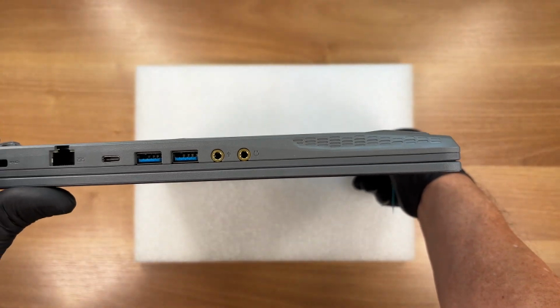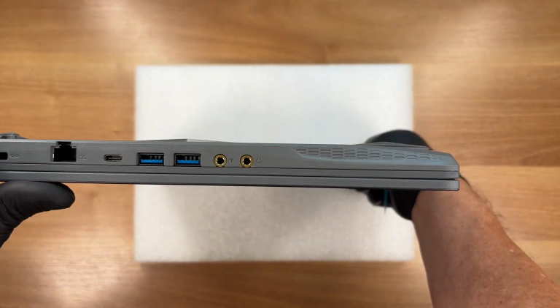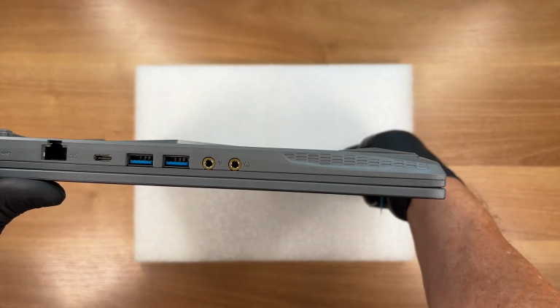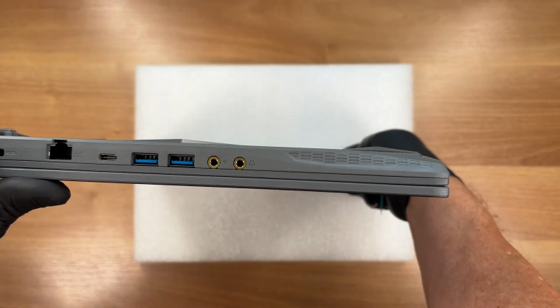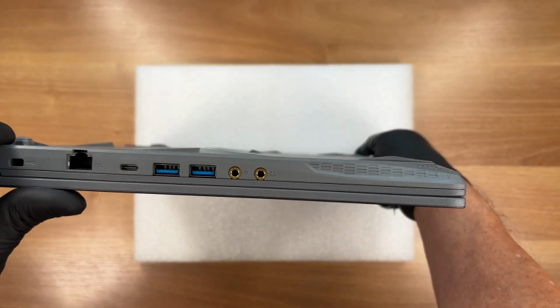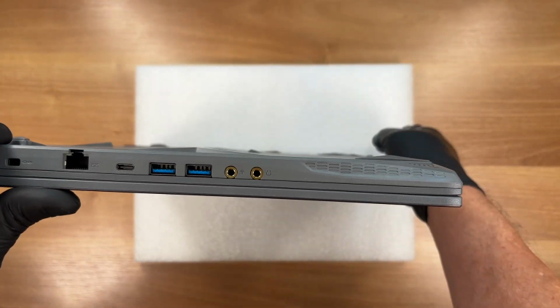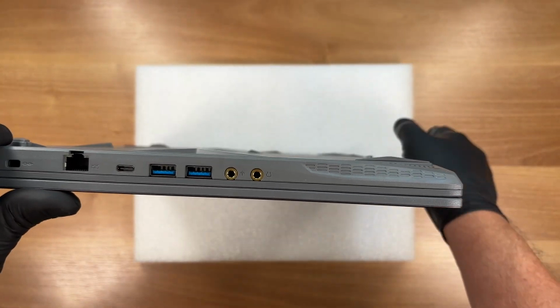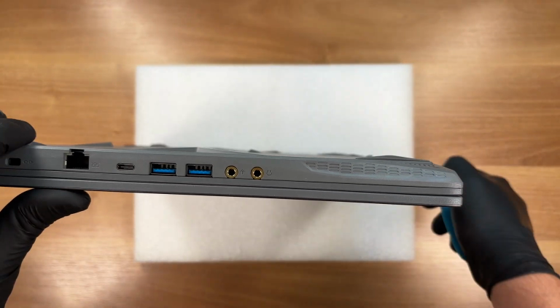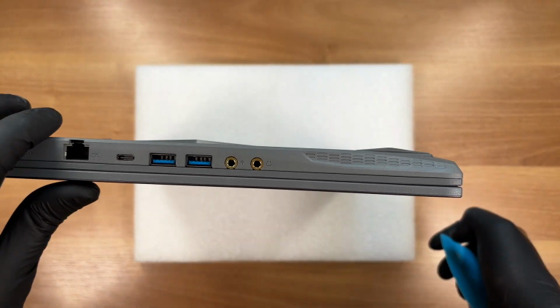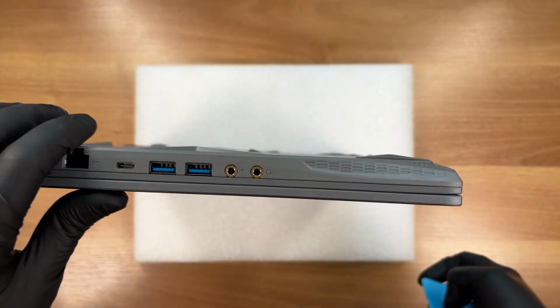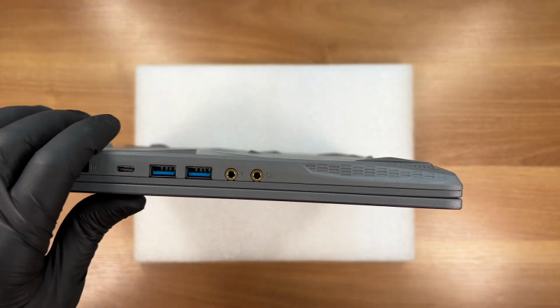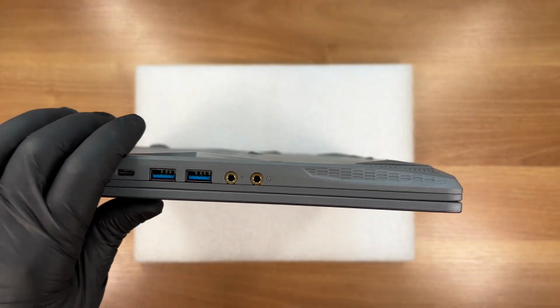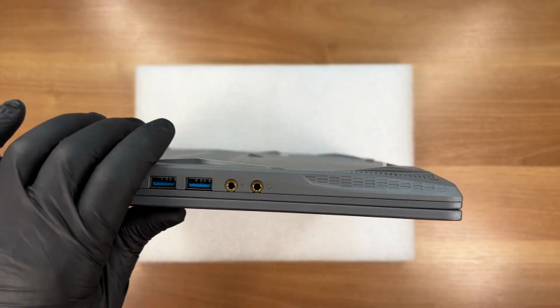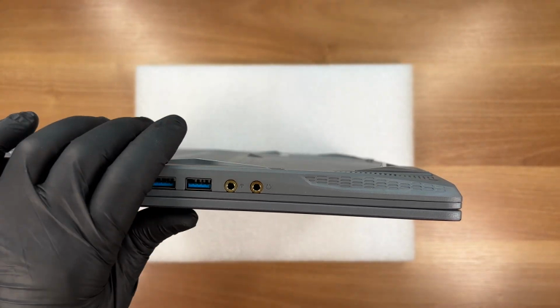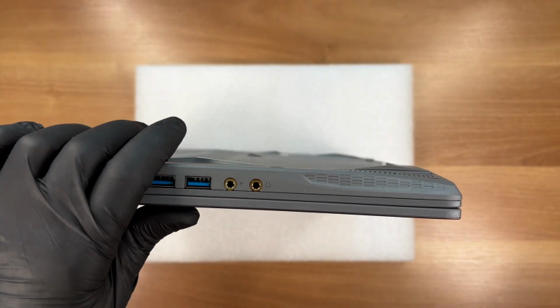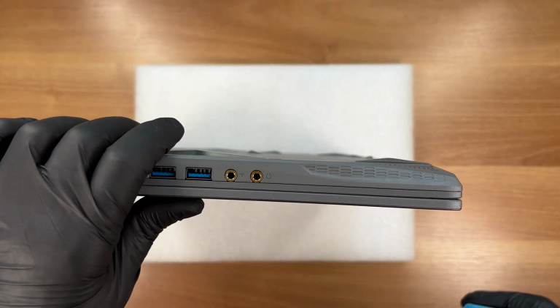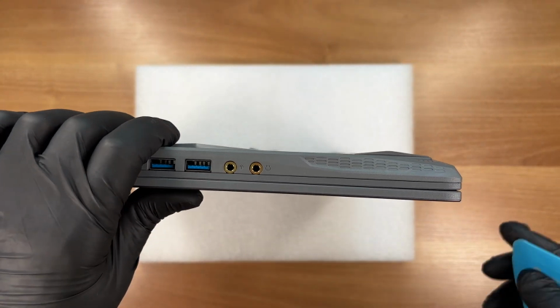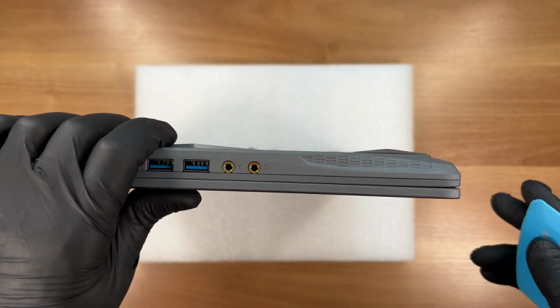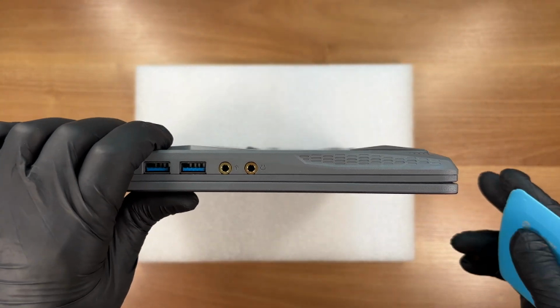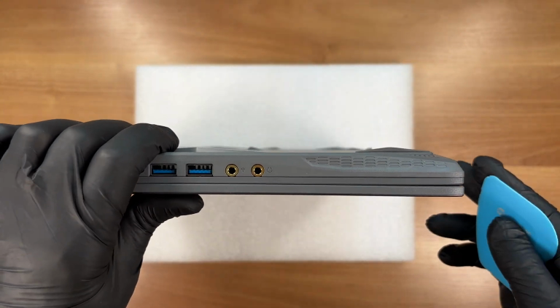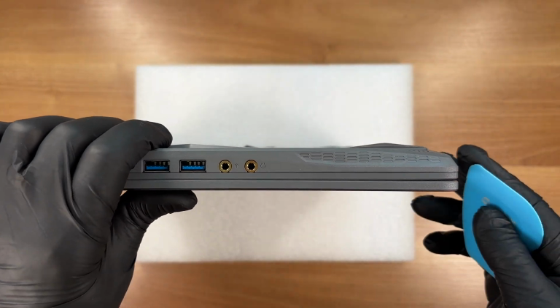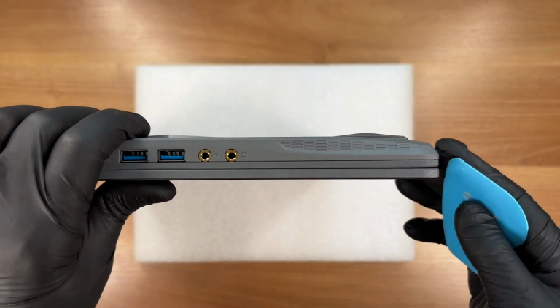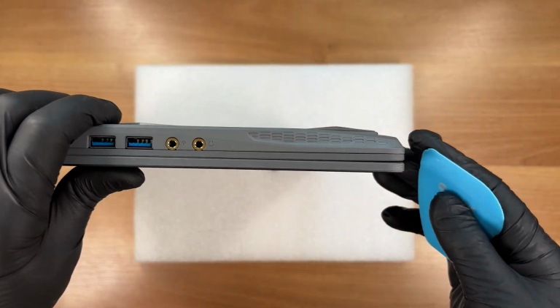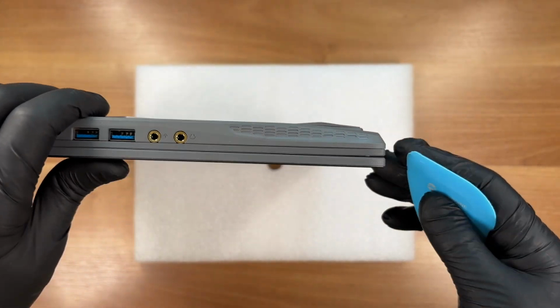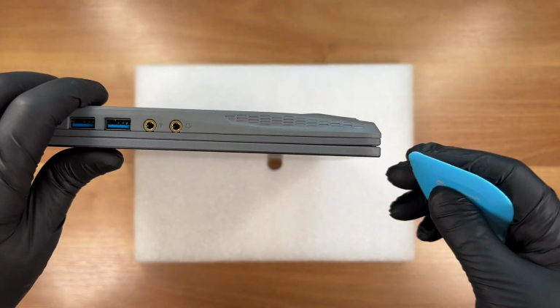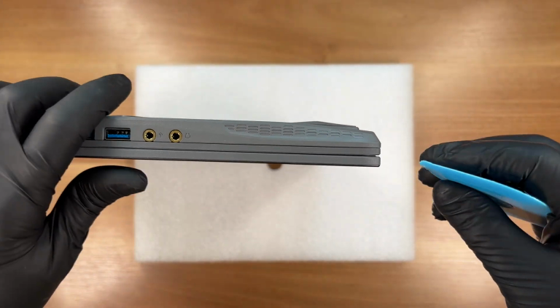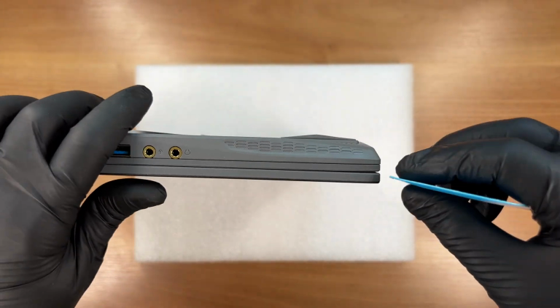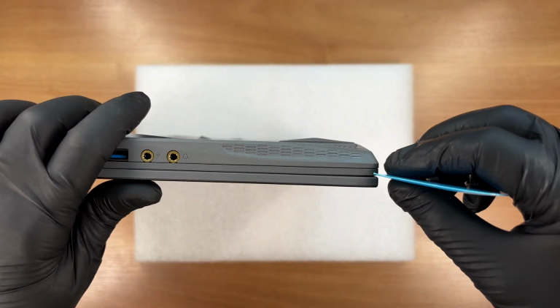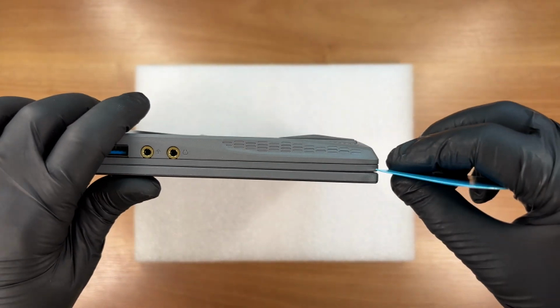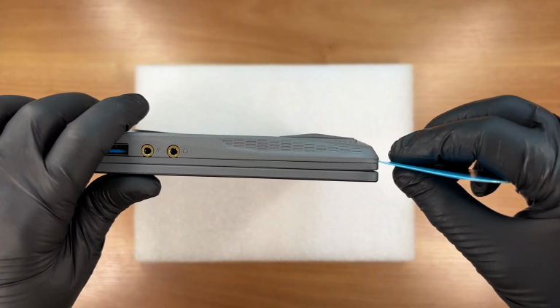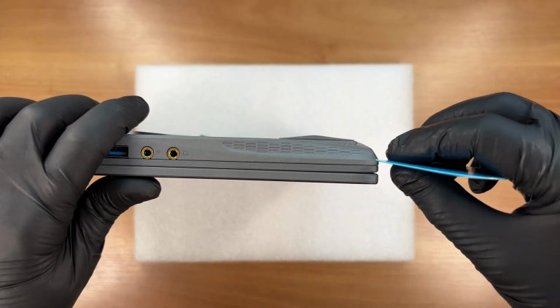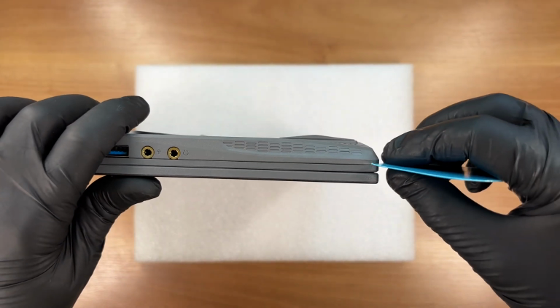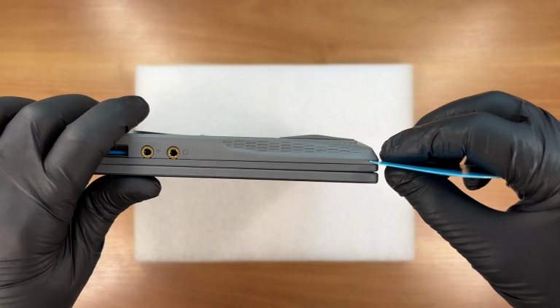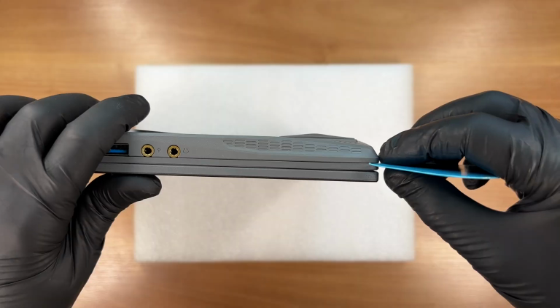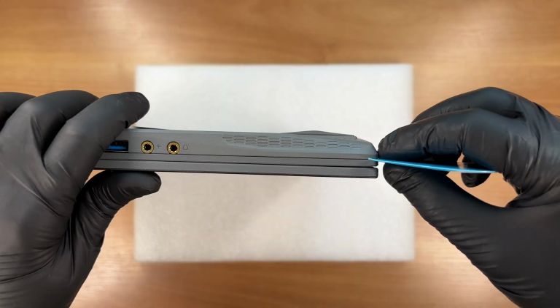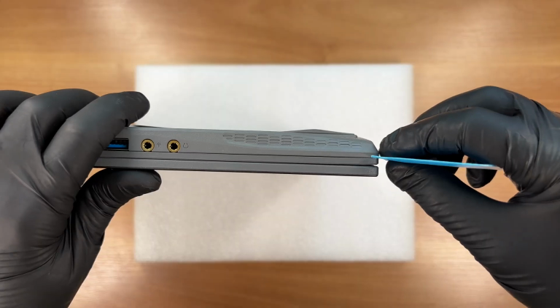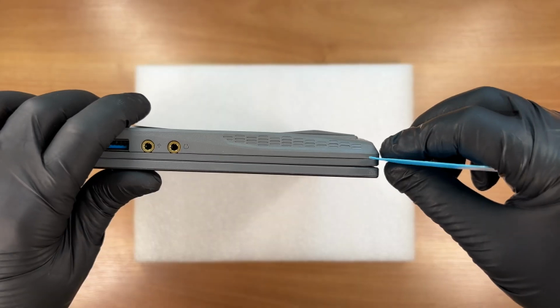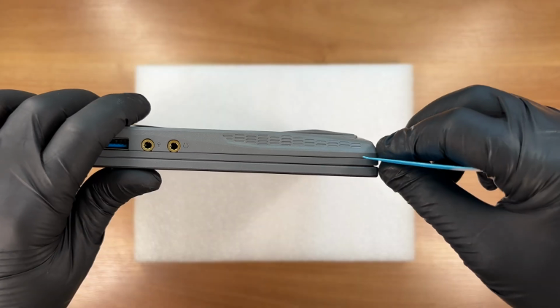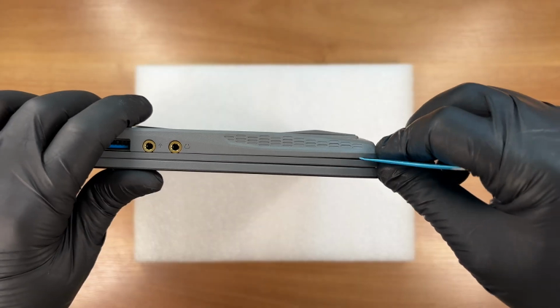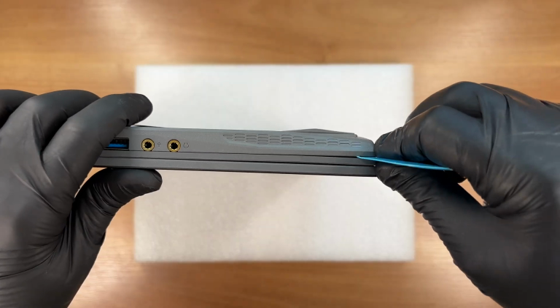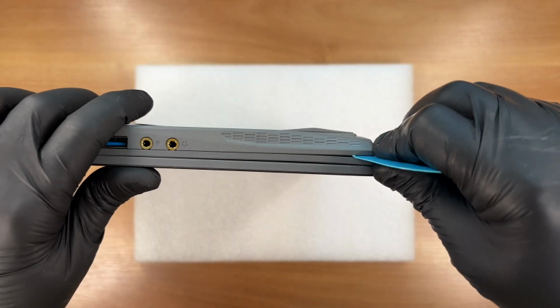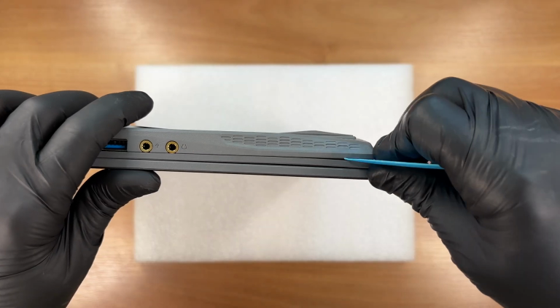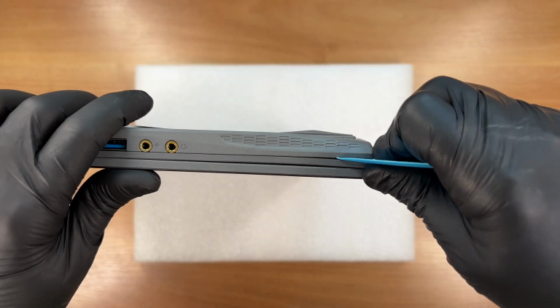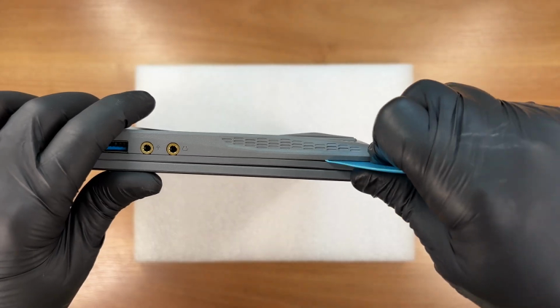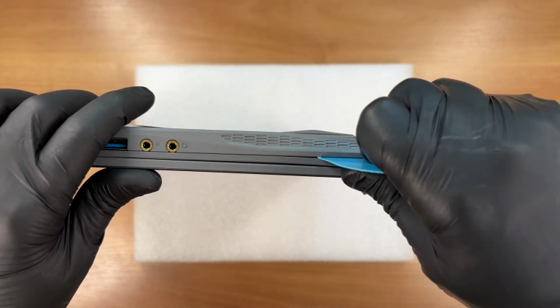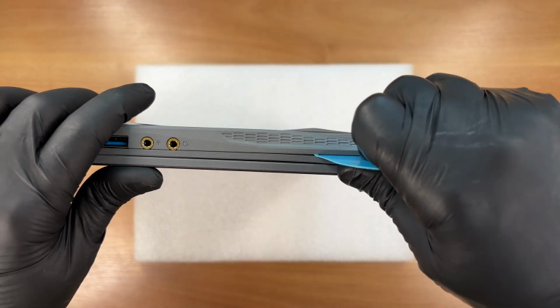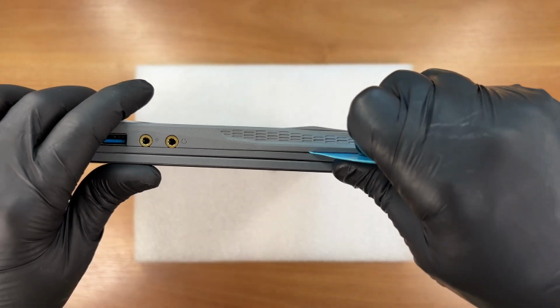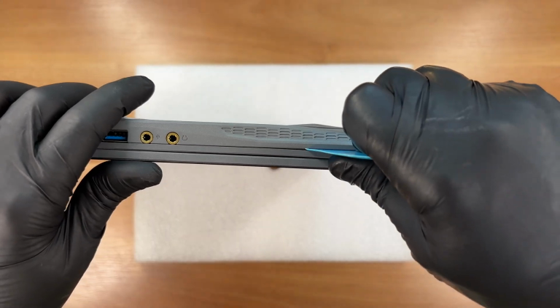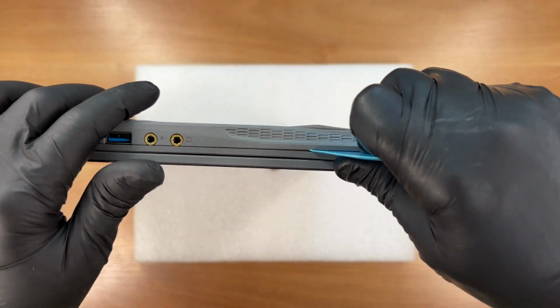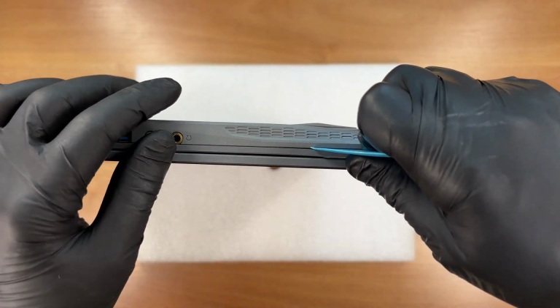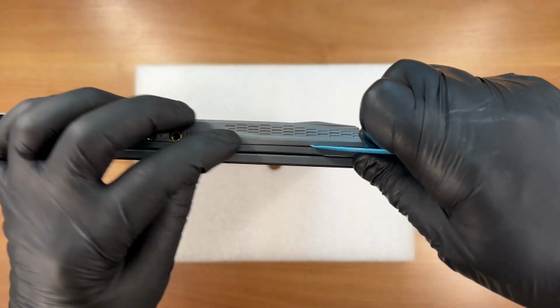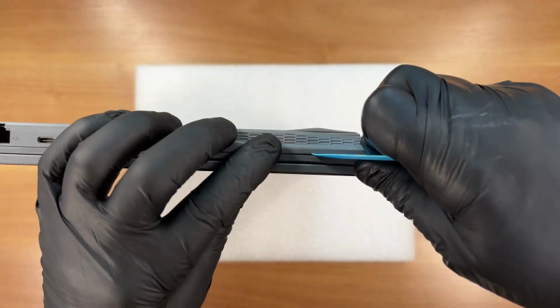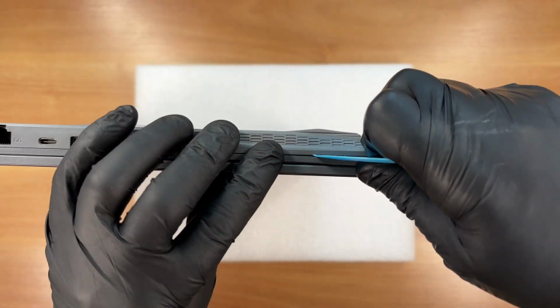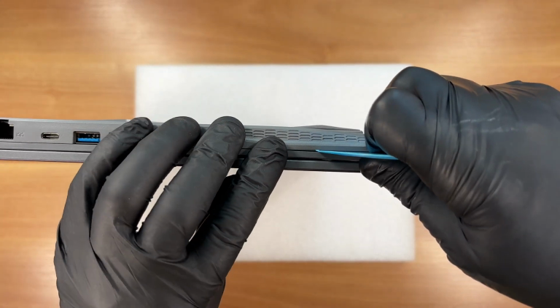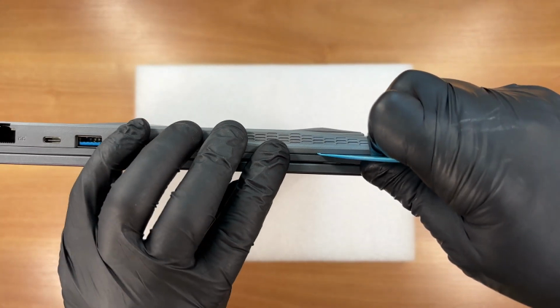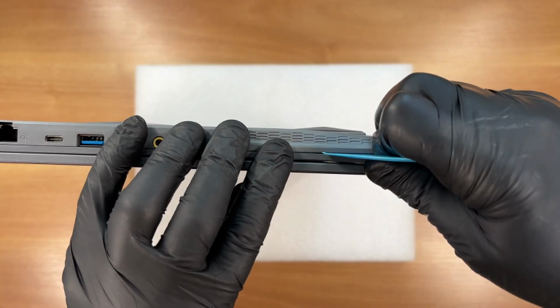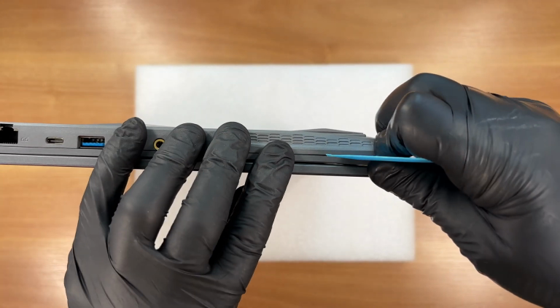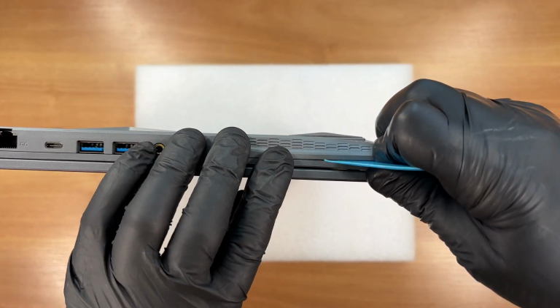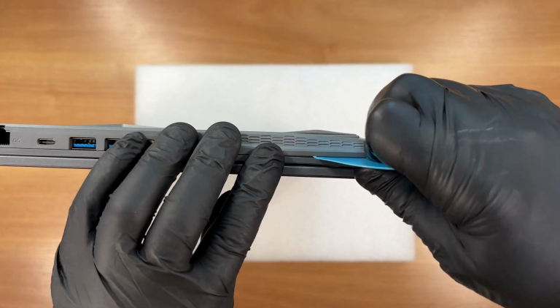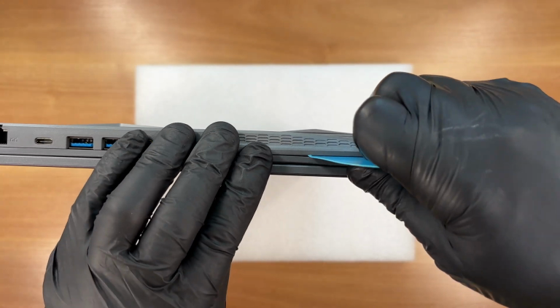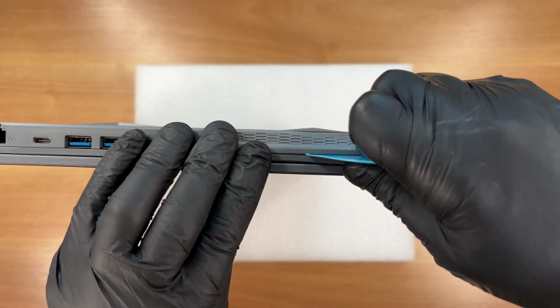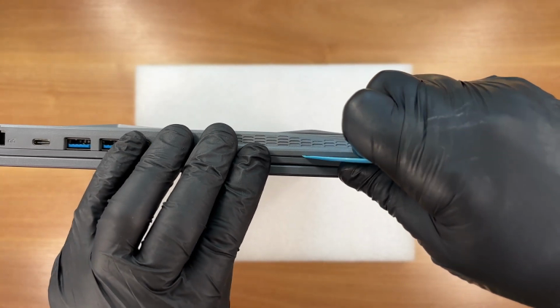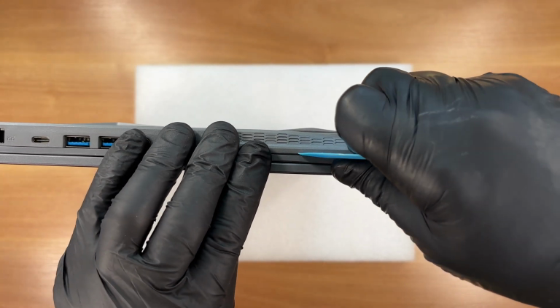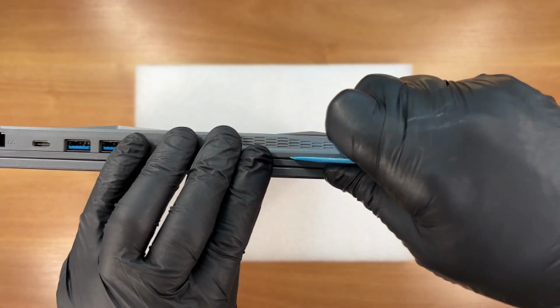With a thin plastic pick, we undo the clips around the edges, leaving the side with the two audio jacks for last and working our way down.